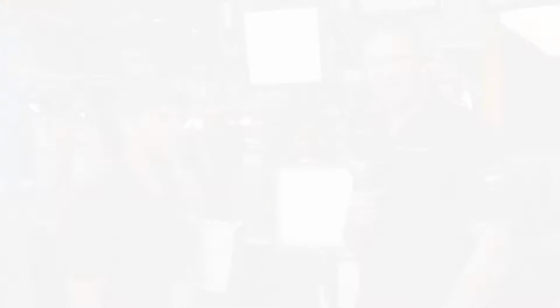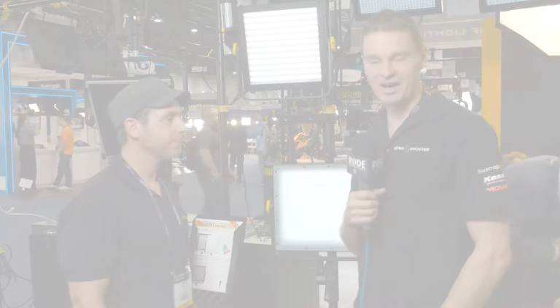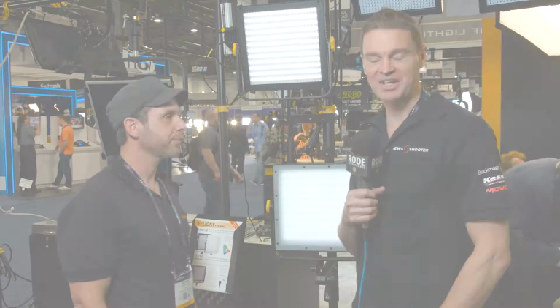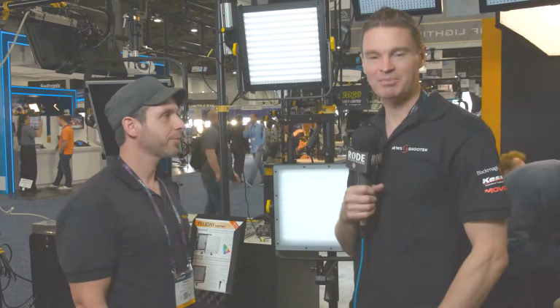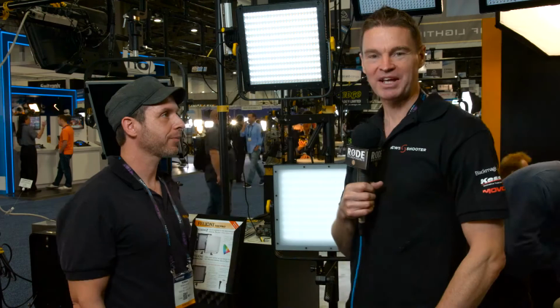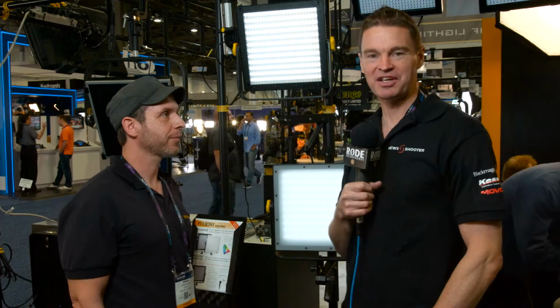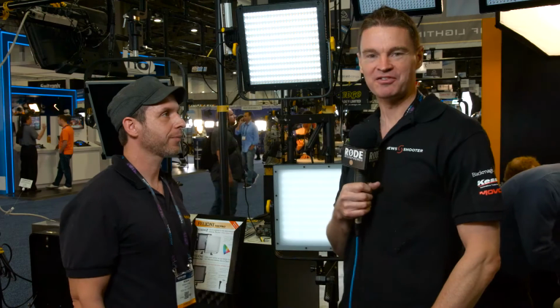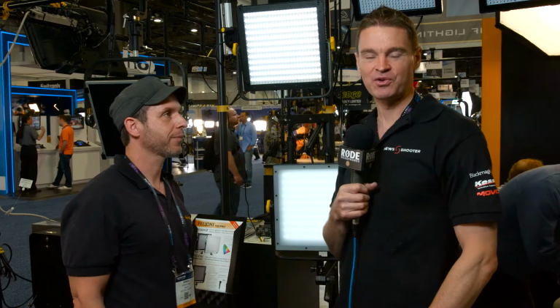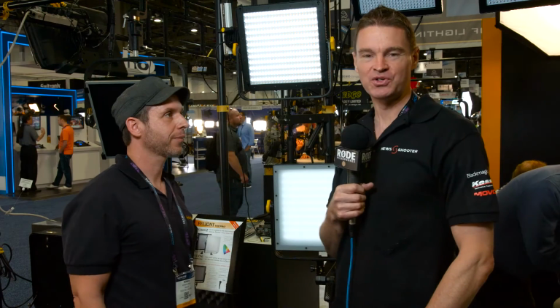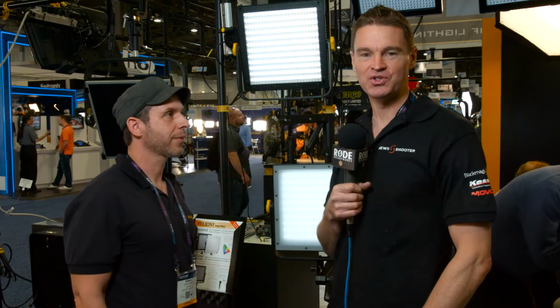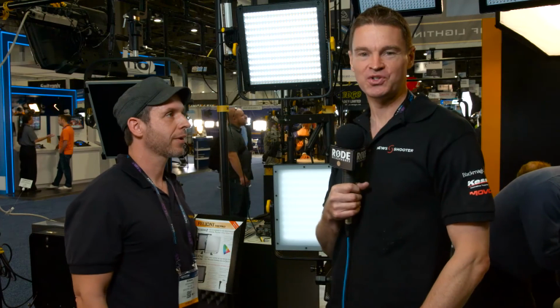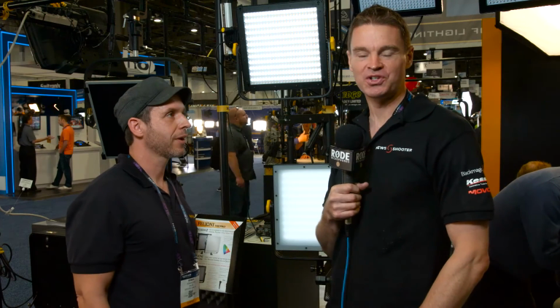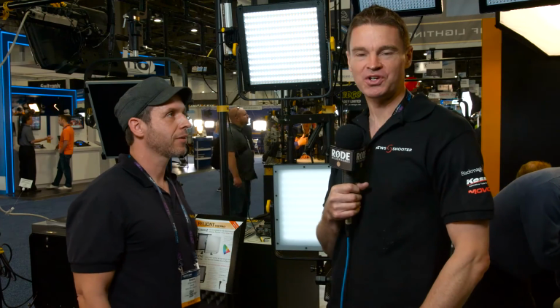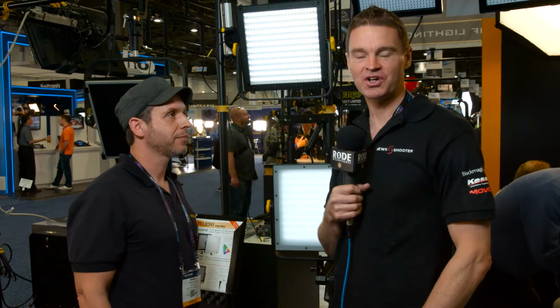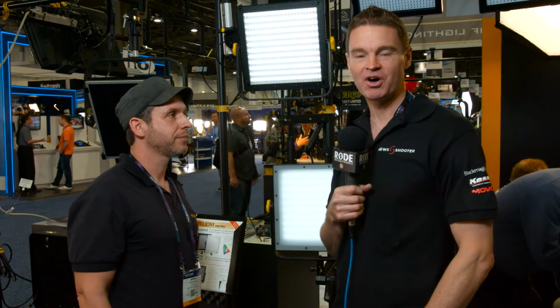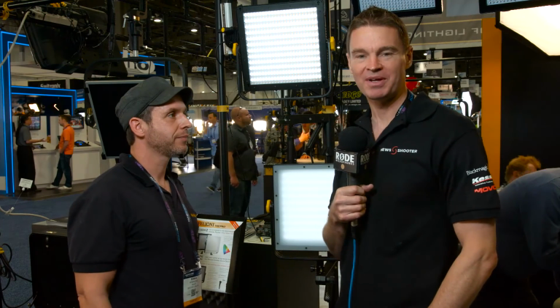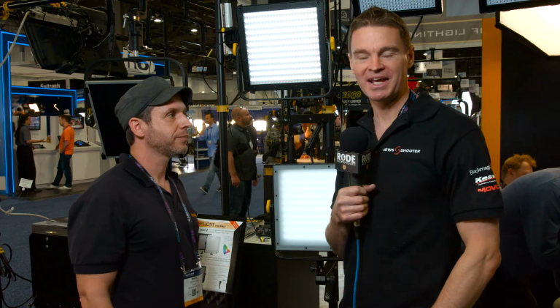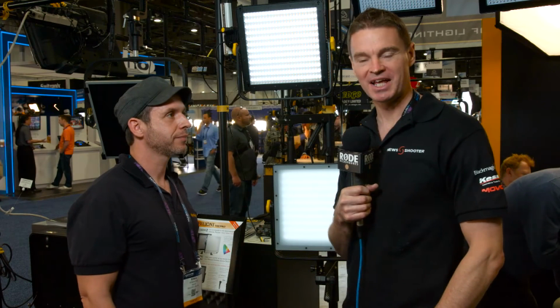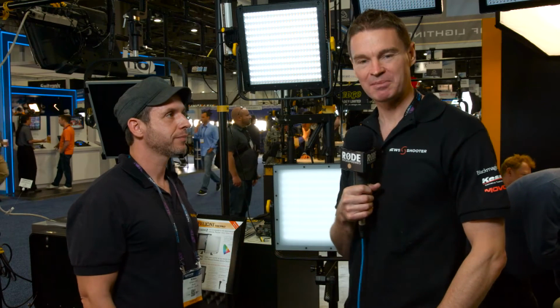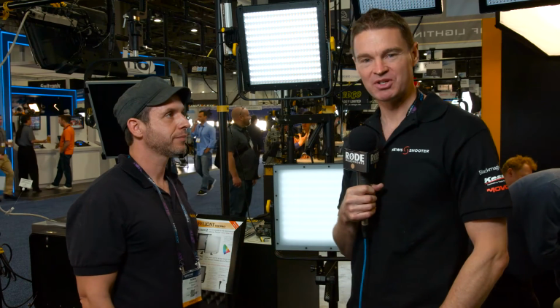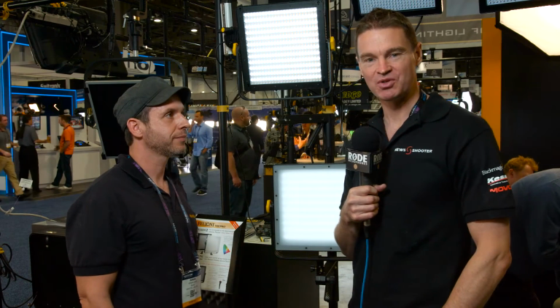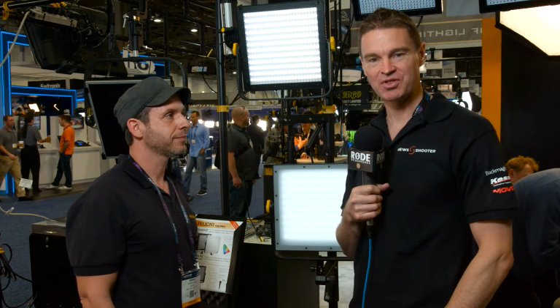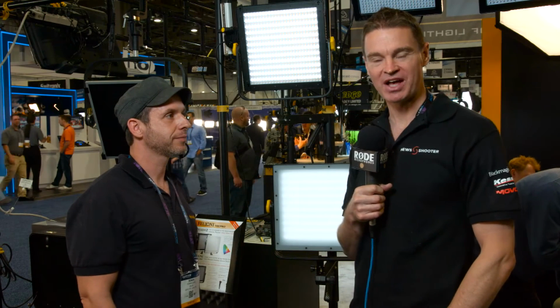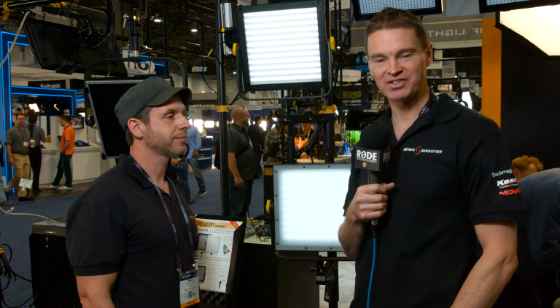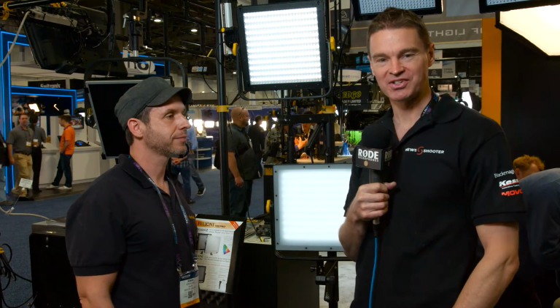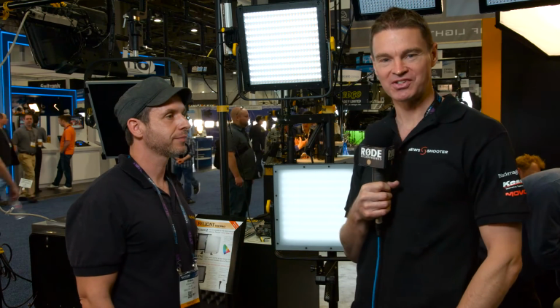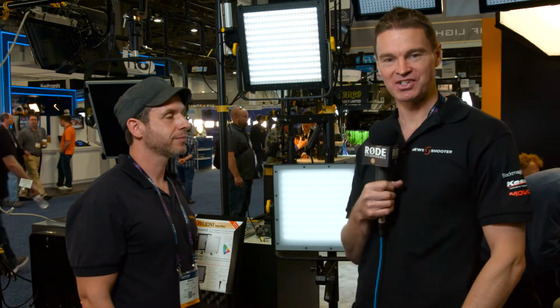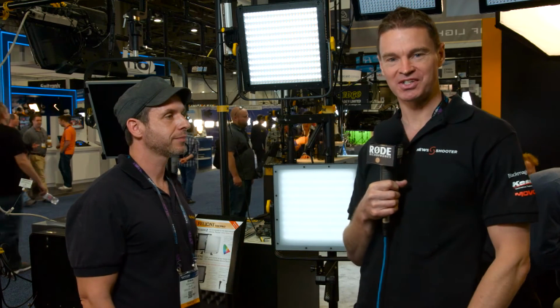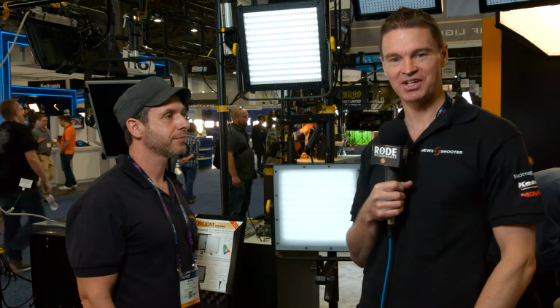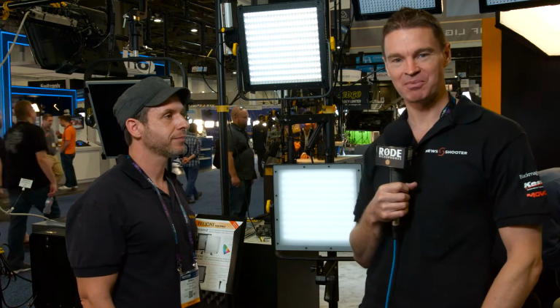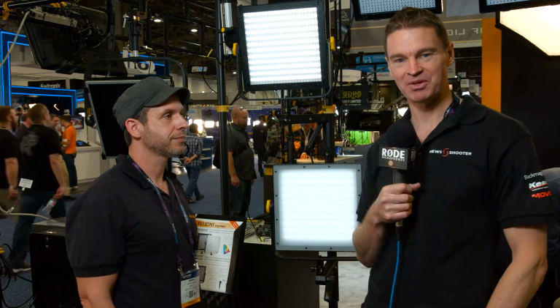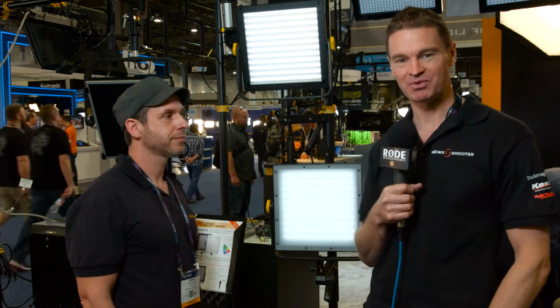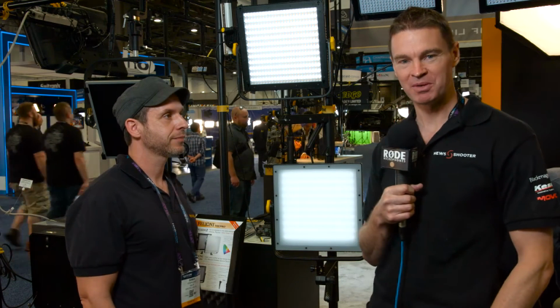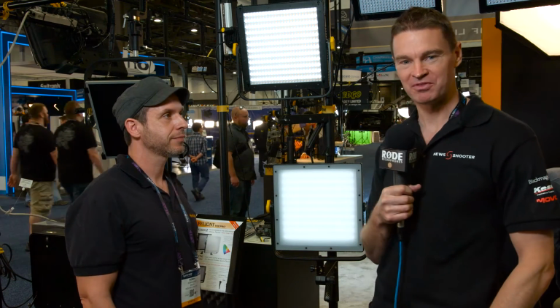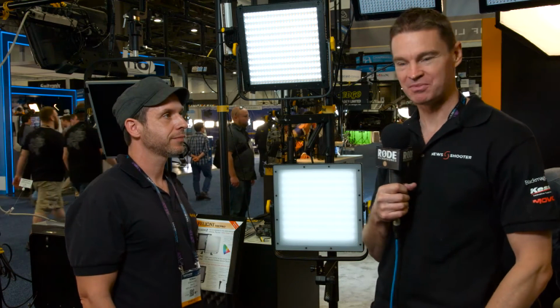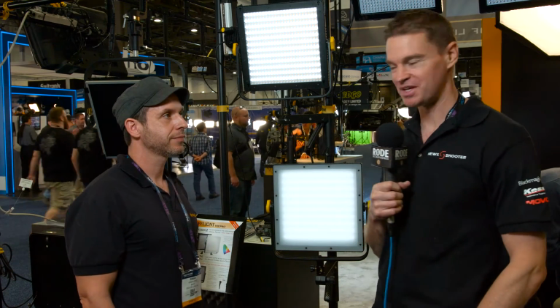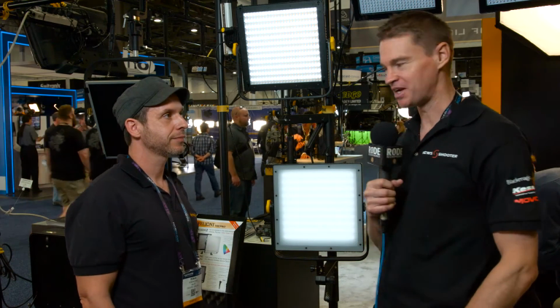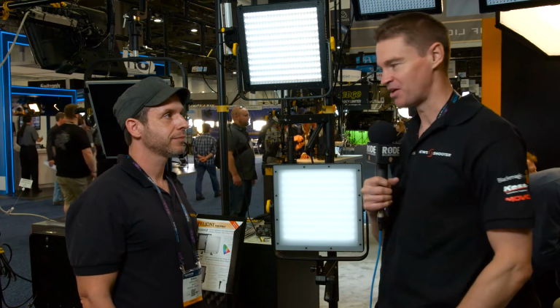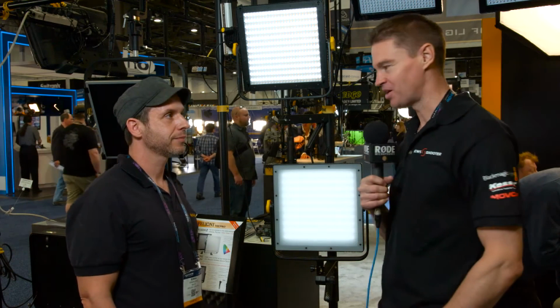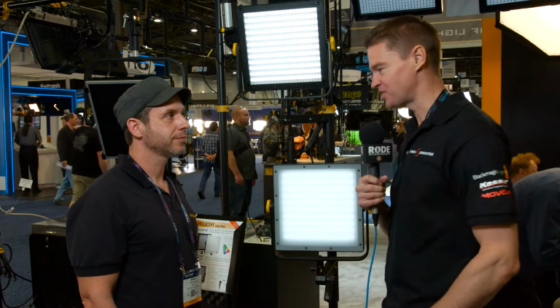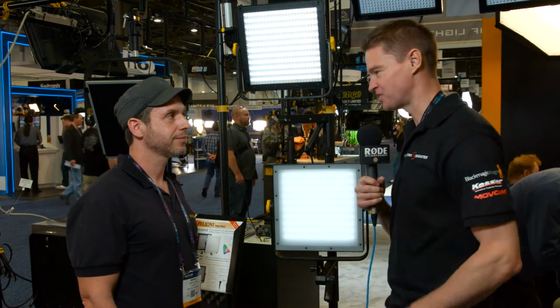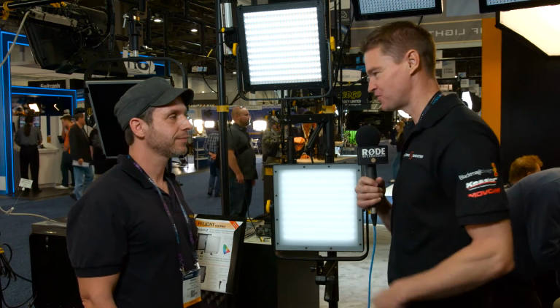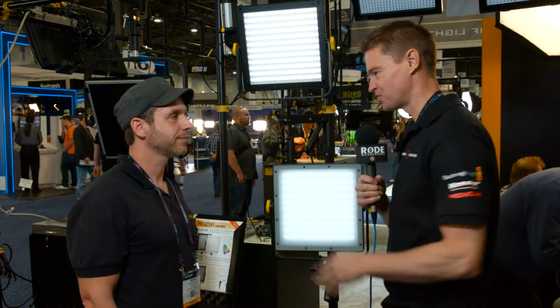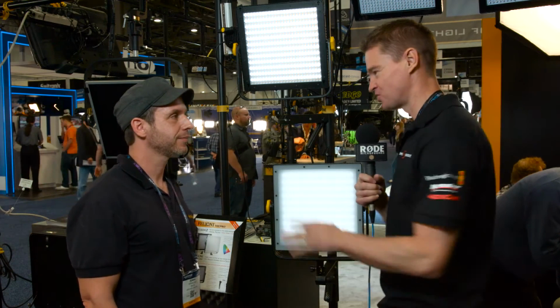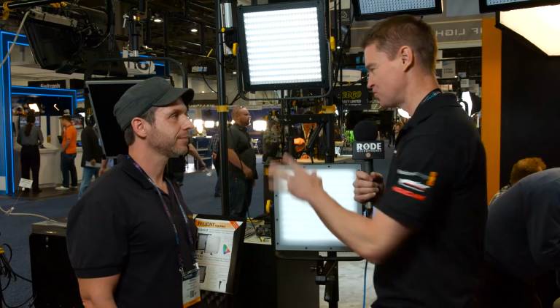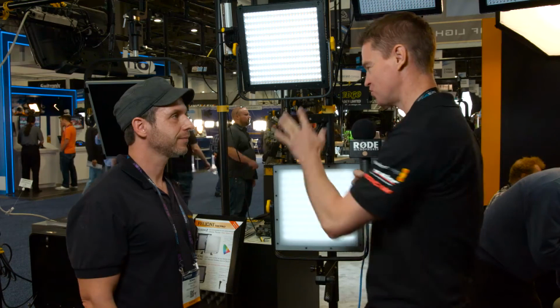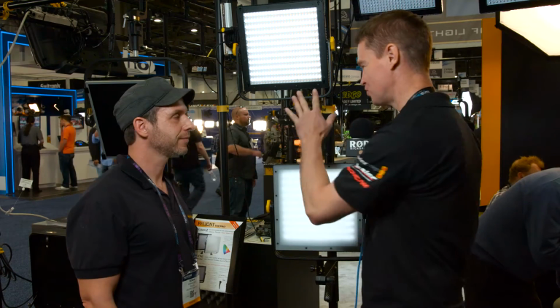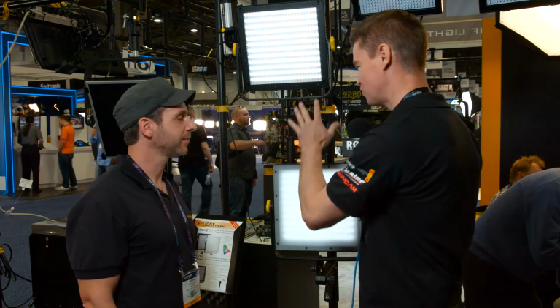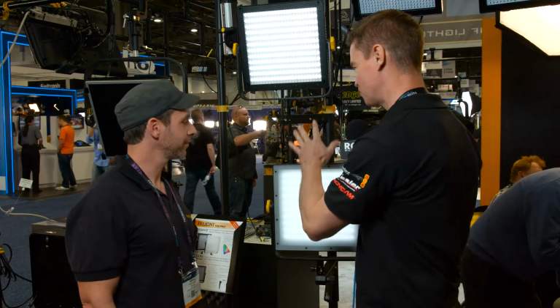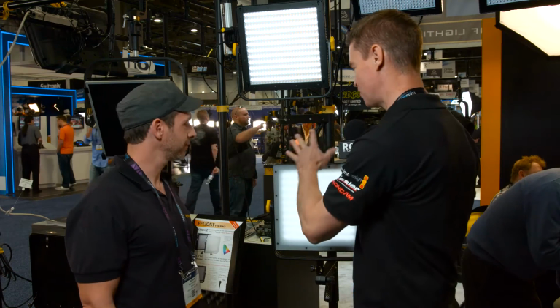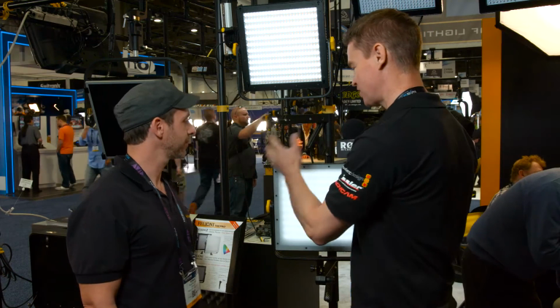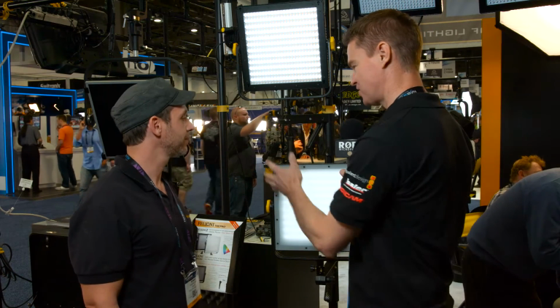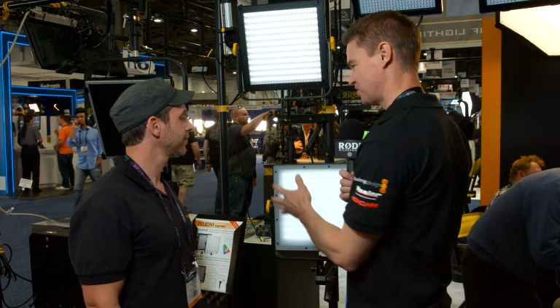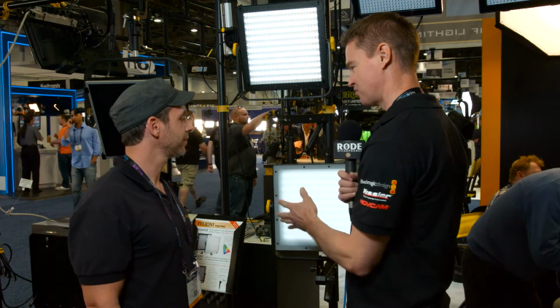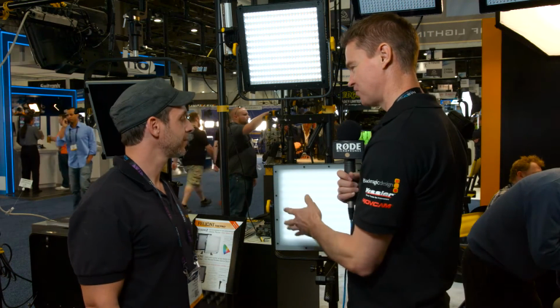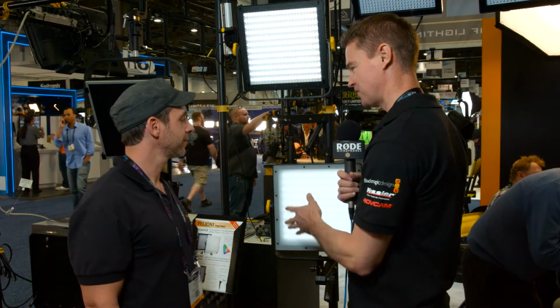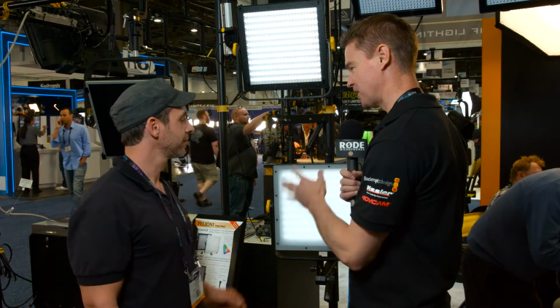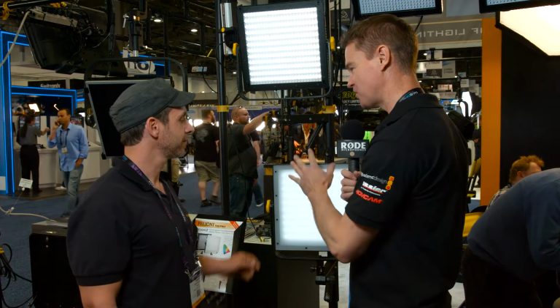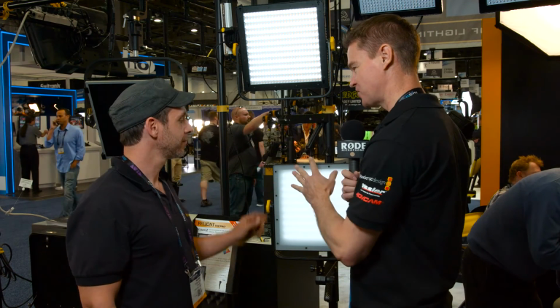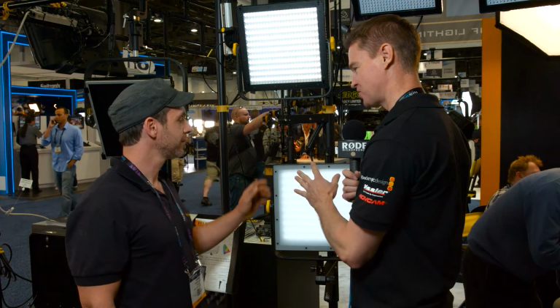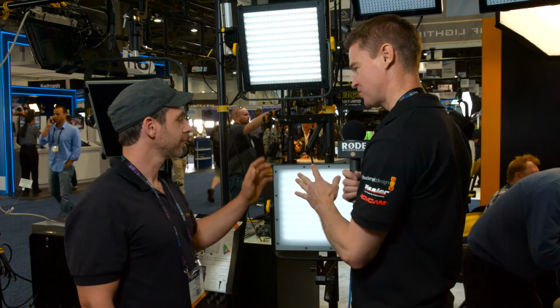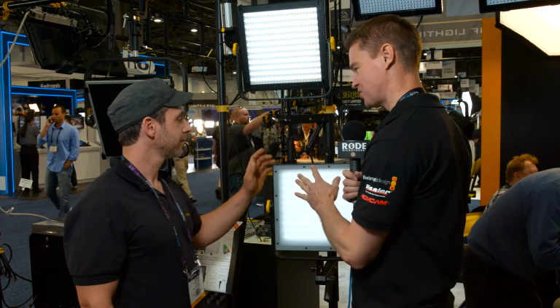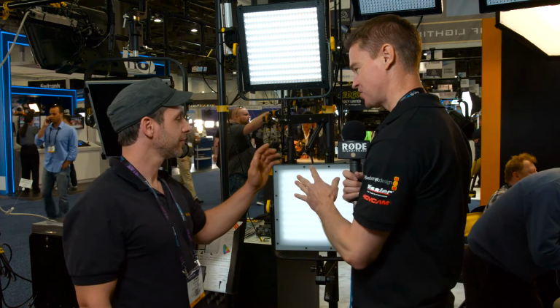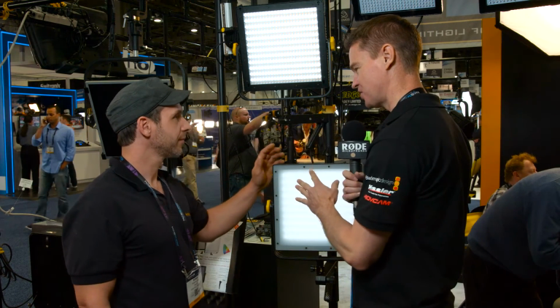Hi, it's Matt here for newsshooter.com at NAB 2016. I'm with Roman from Dado Lights. You've got two new lights in the Filoni series here — talk me through them.